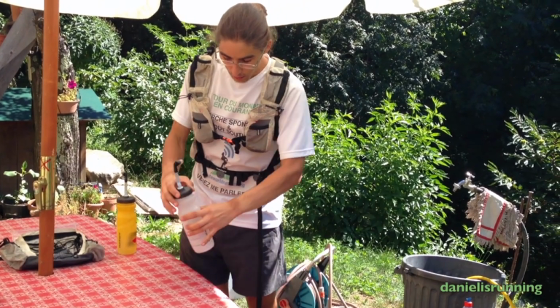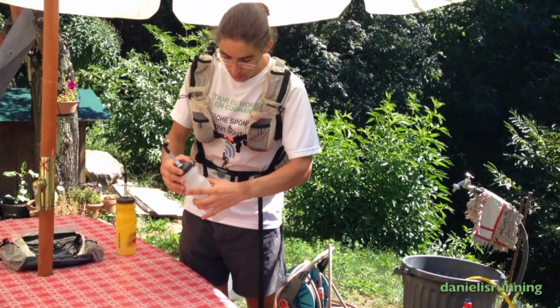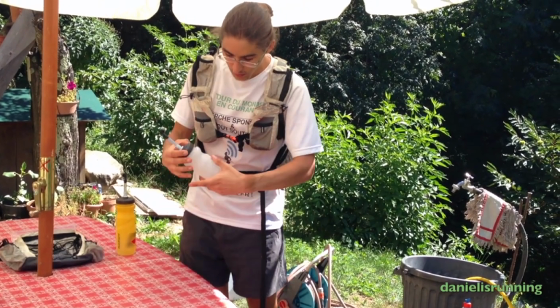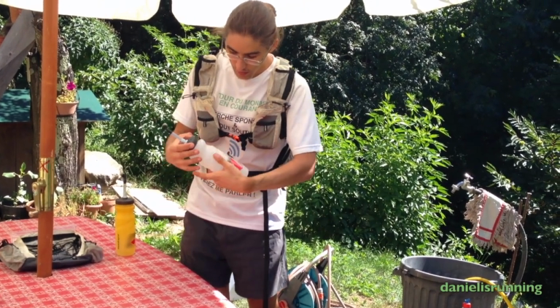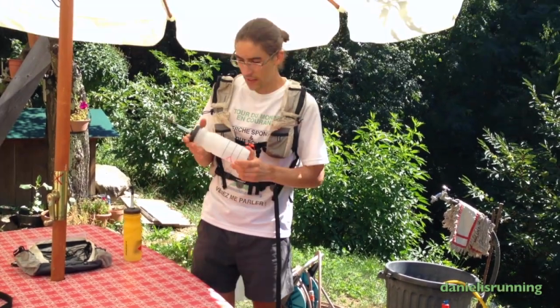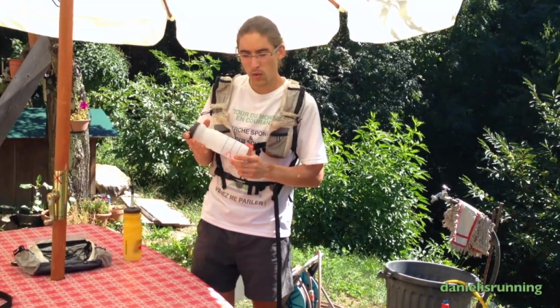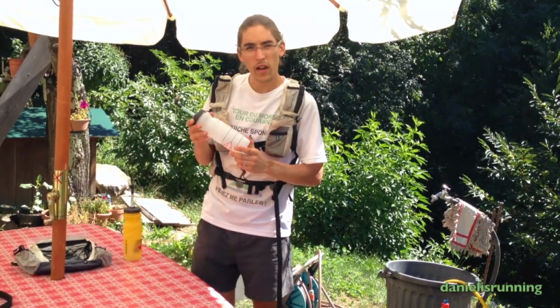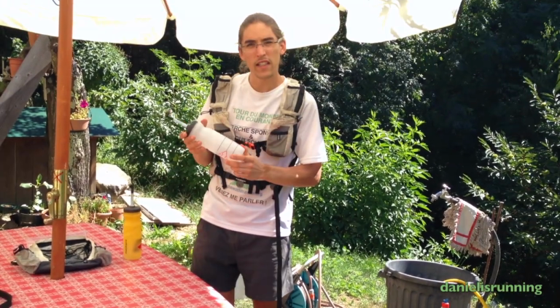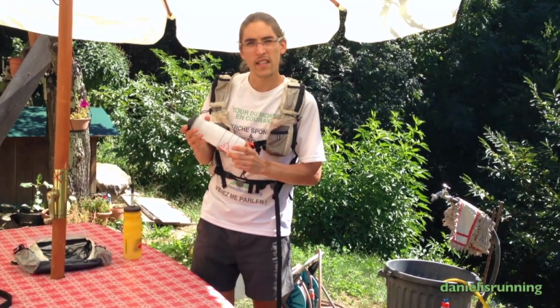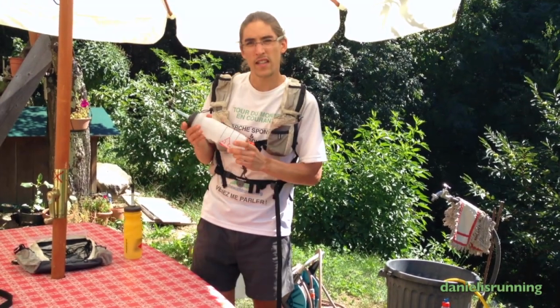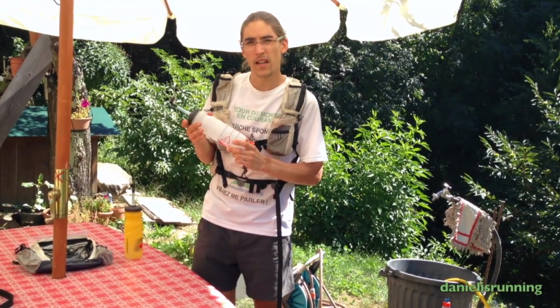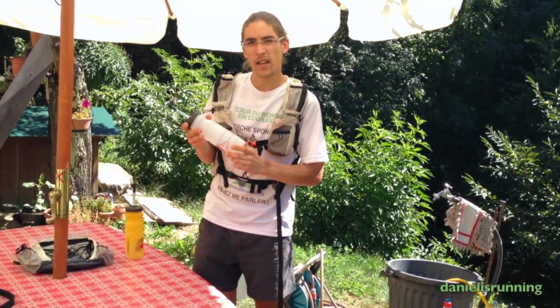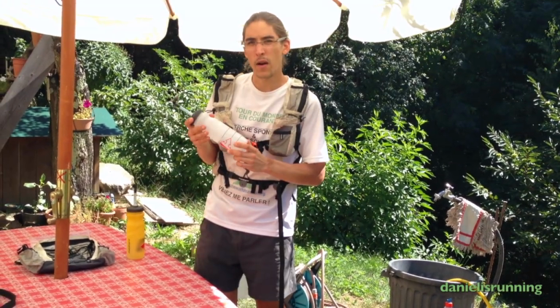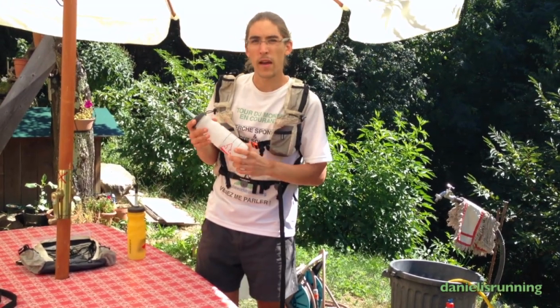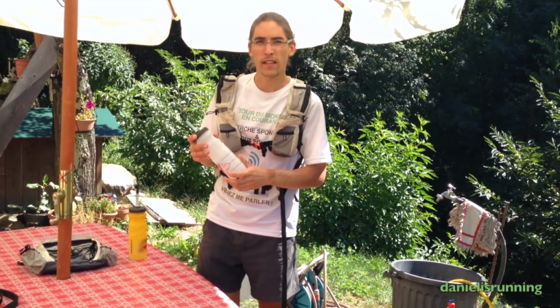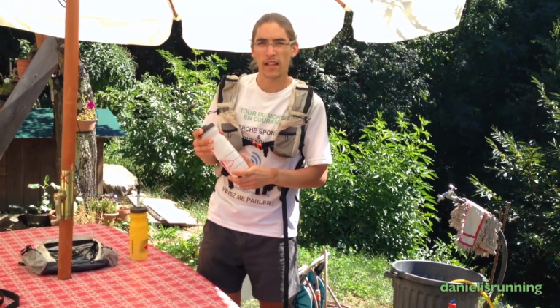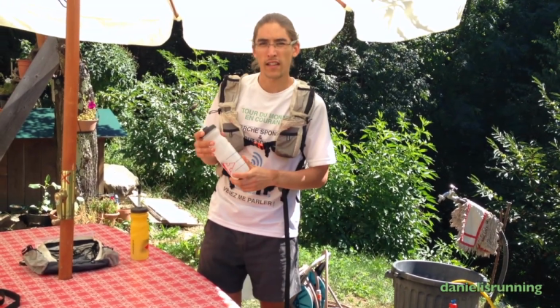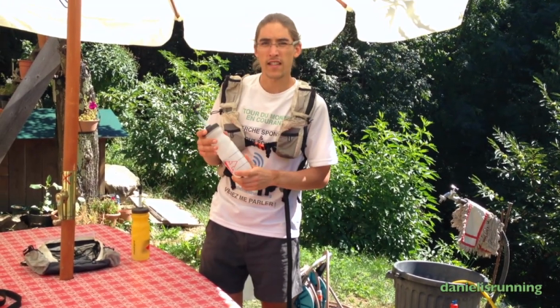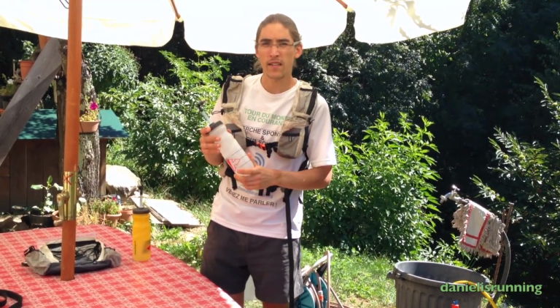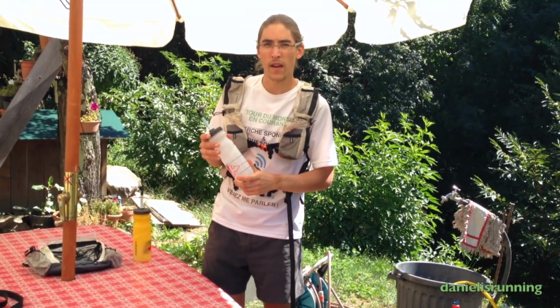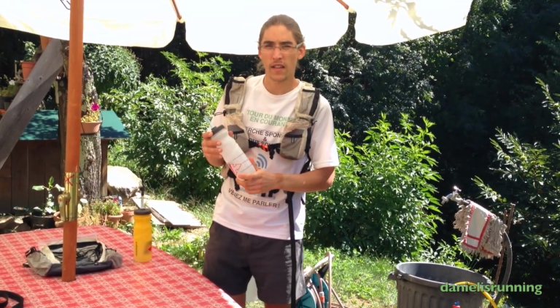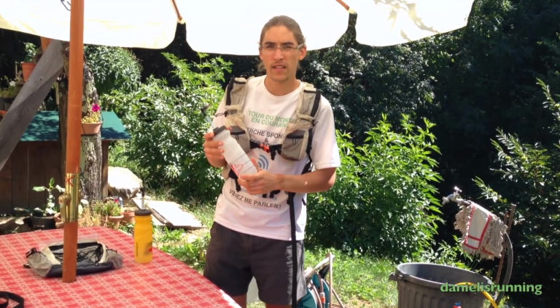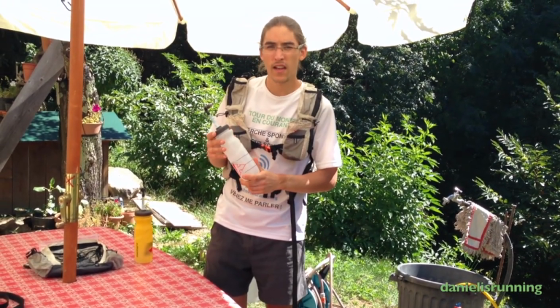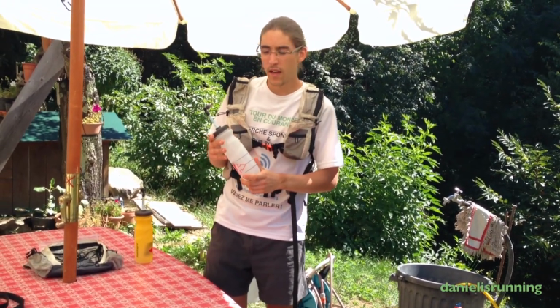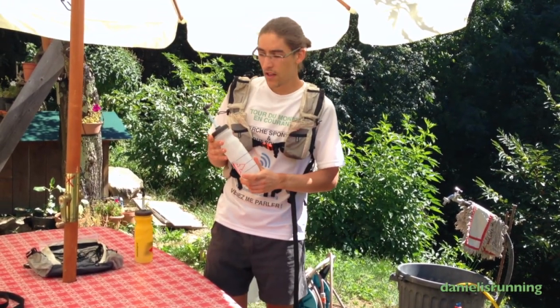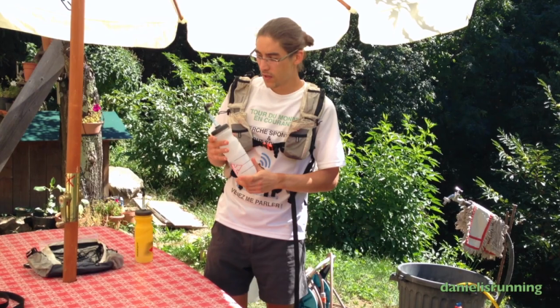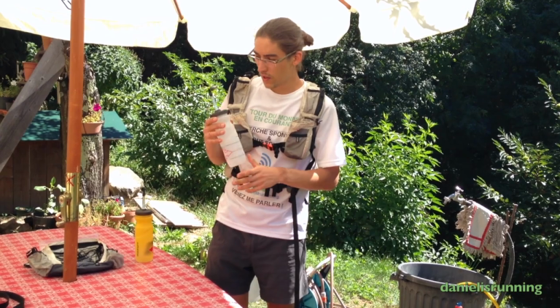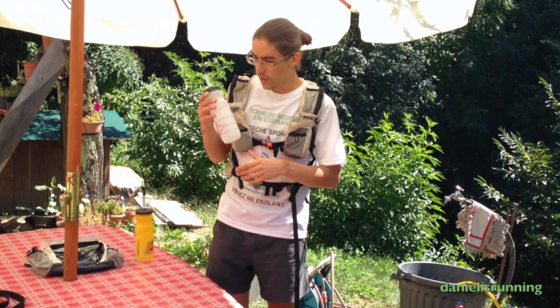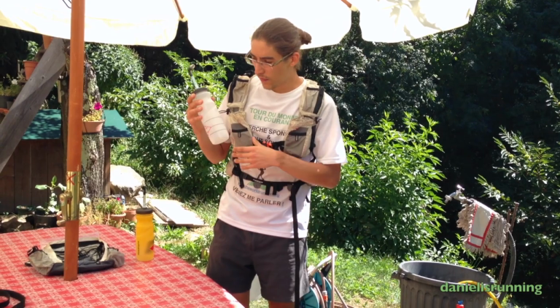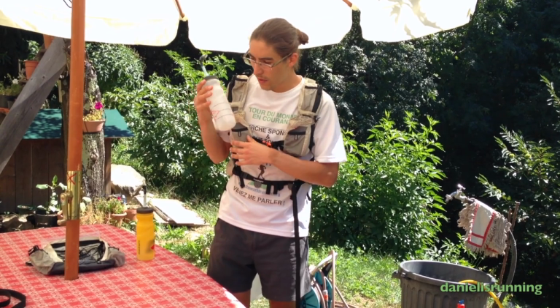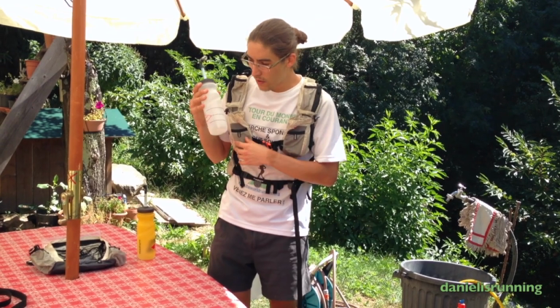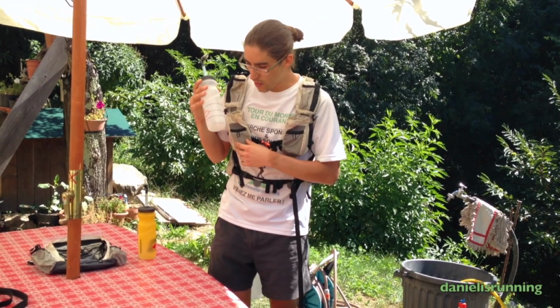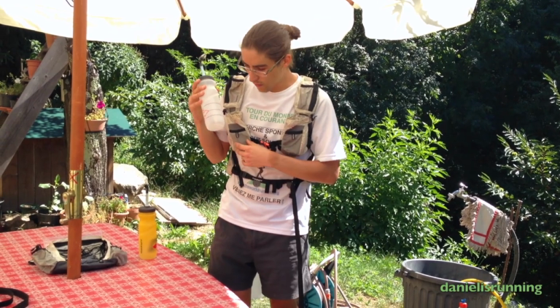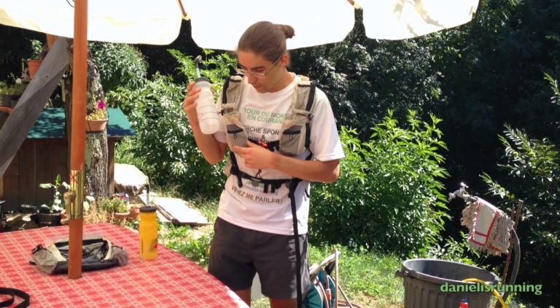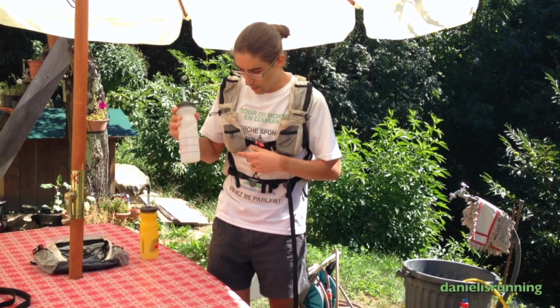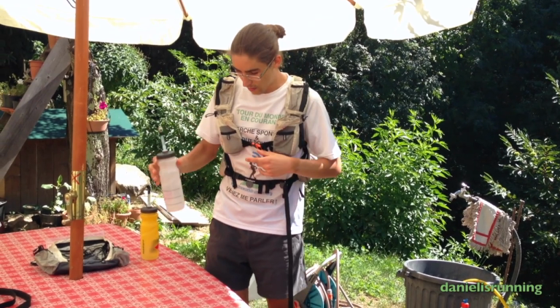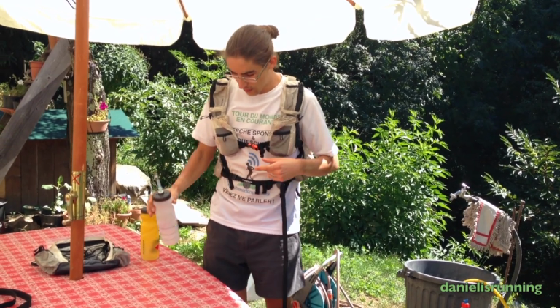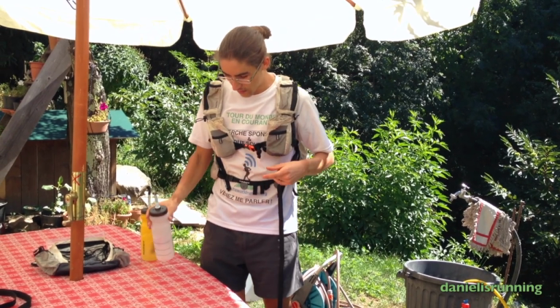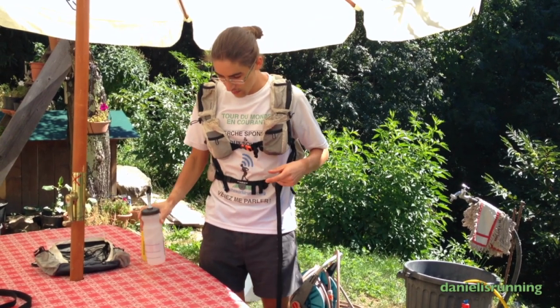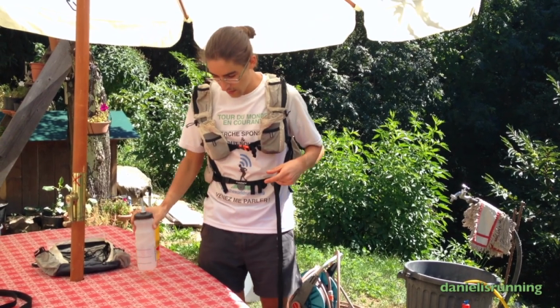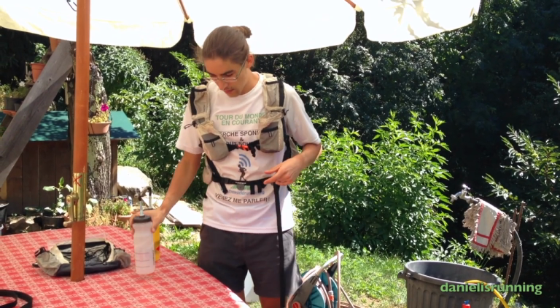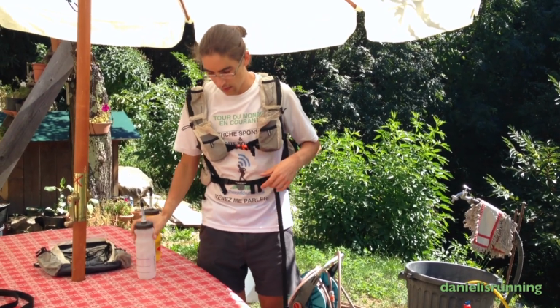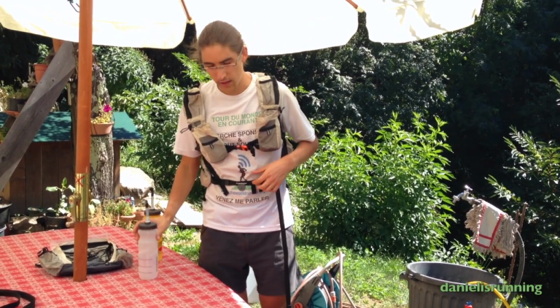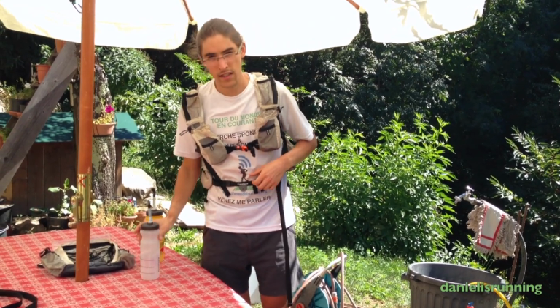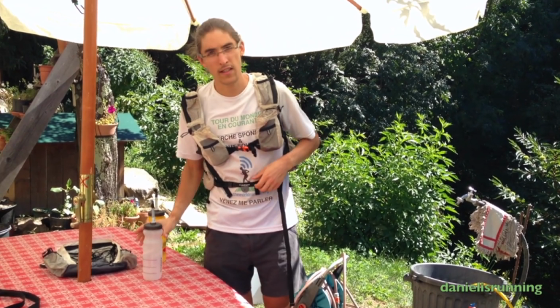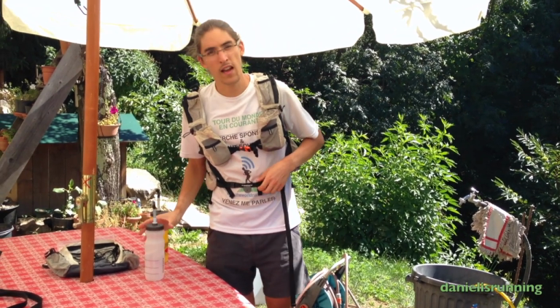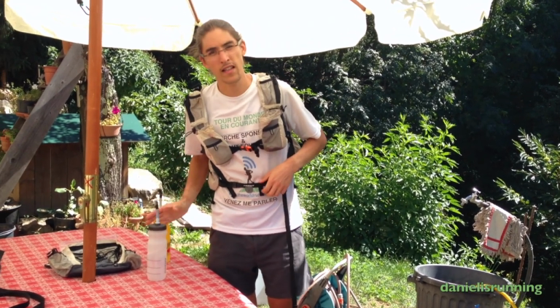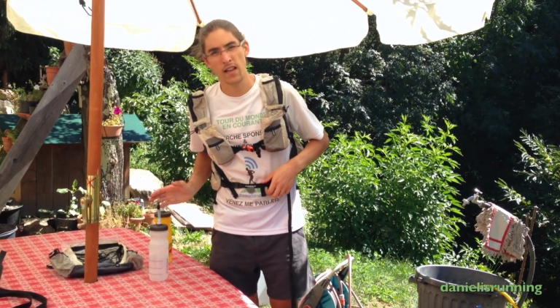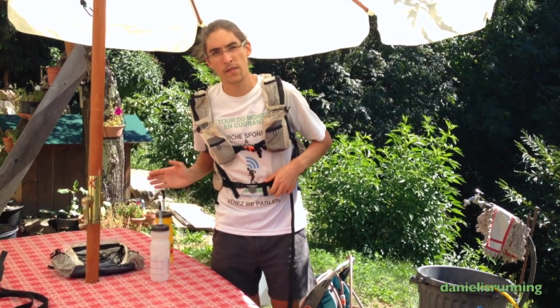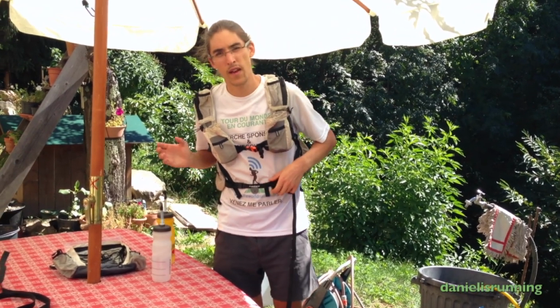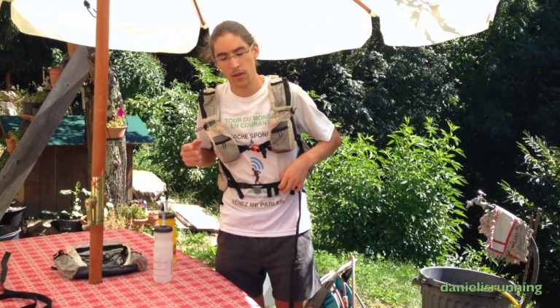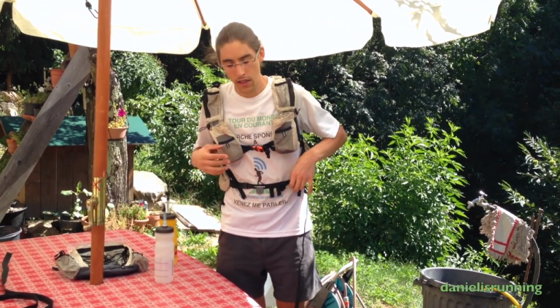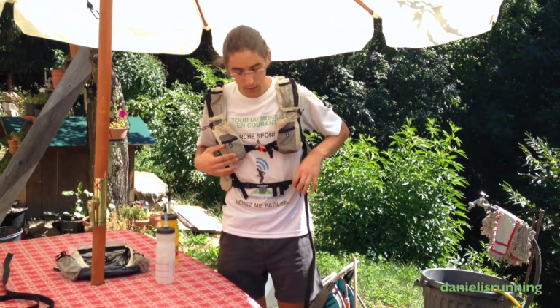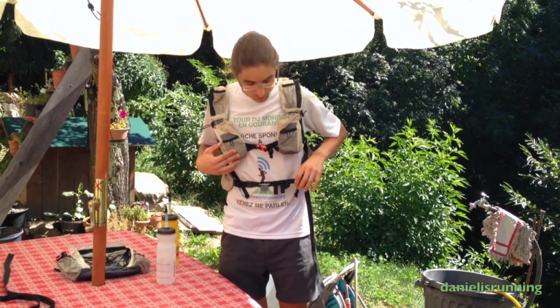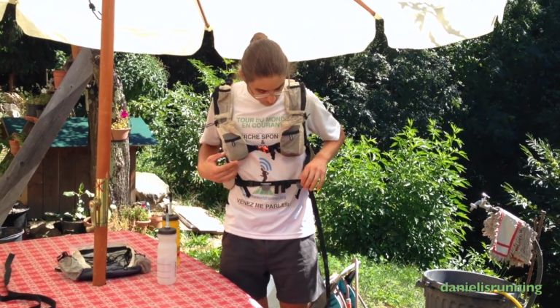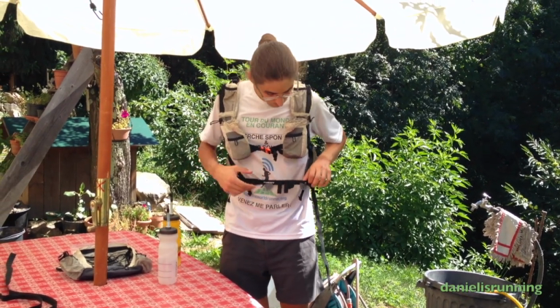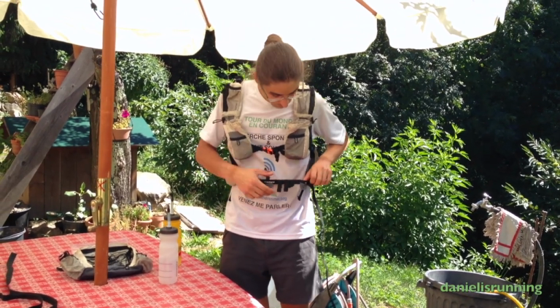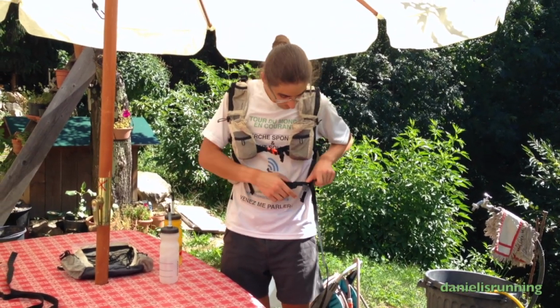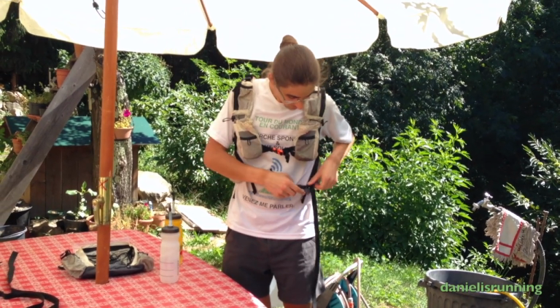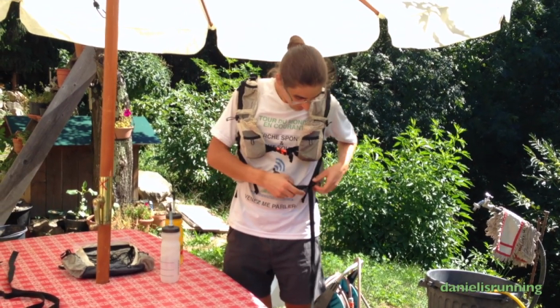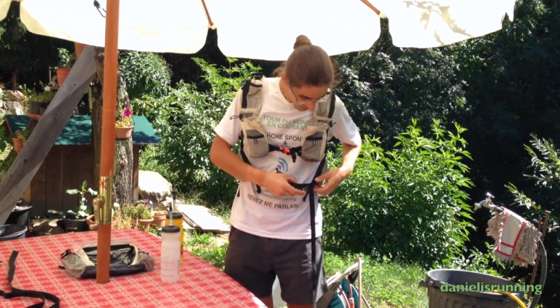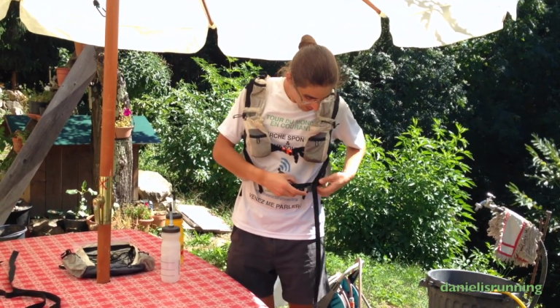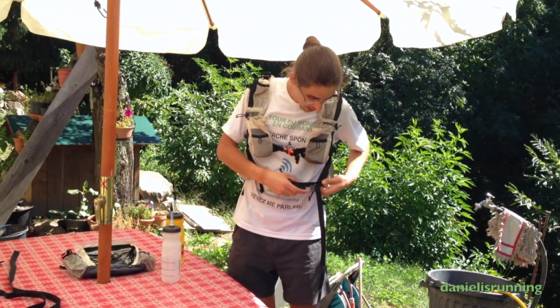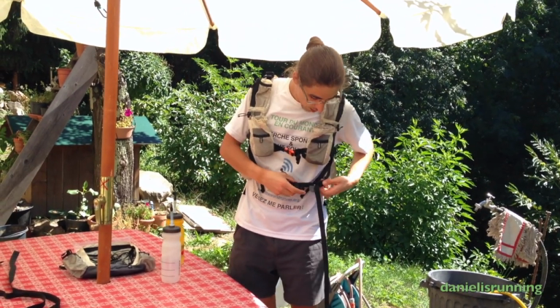But its qualities are better than its defects, so it's a very useful product.